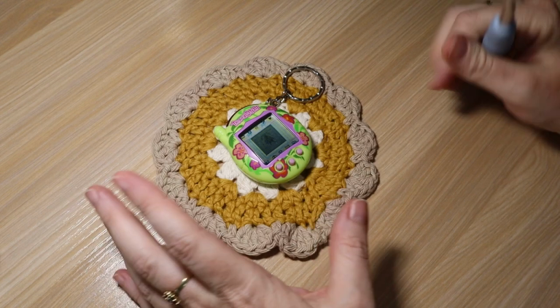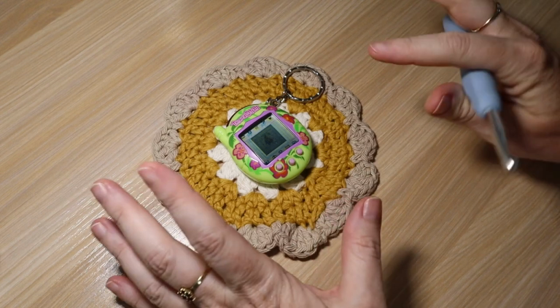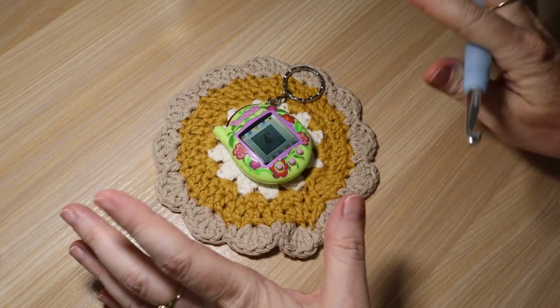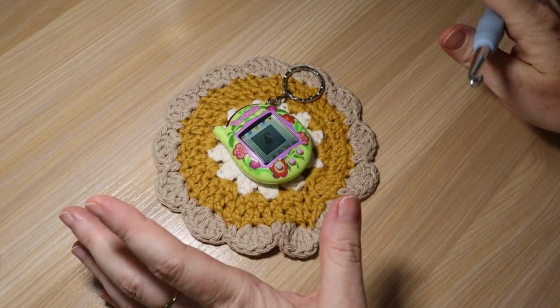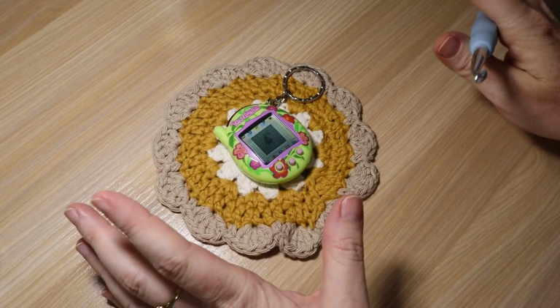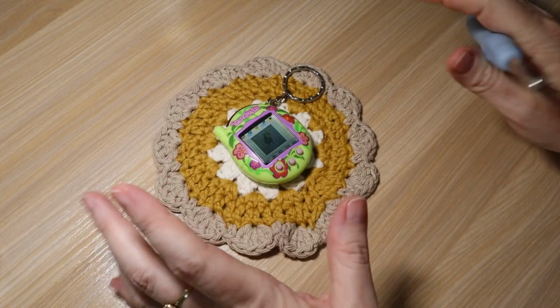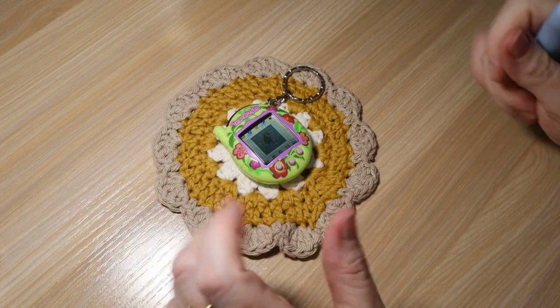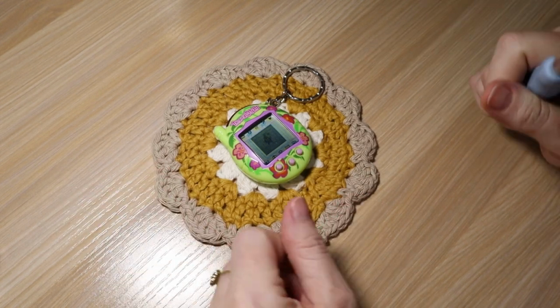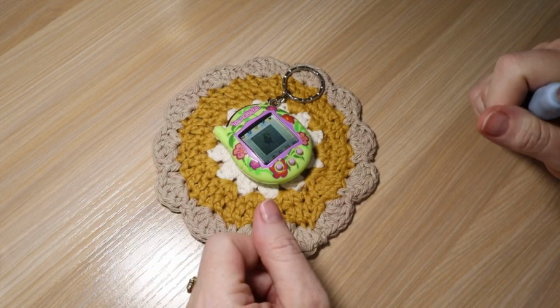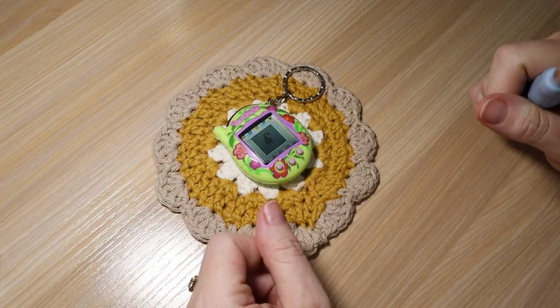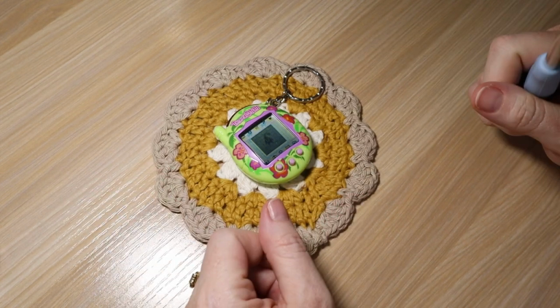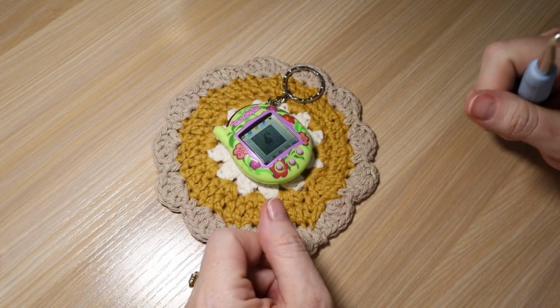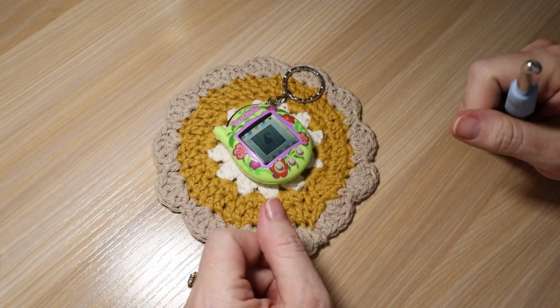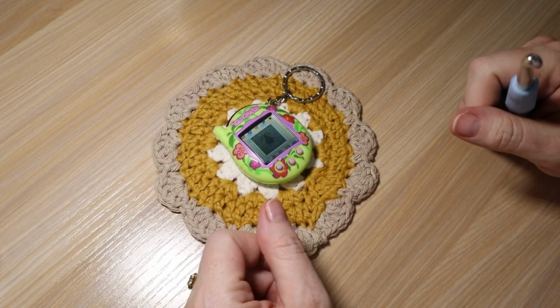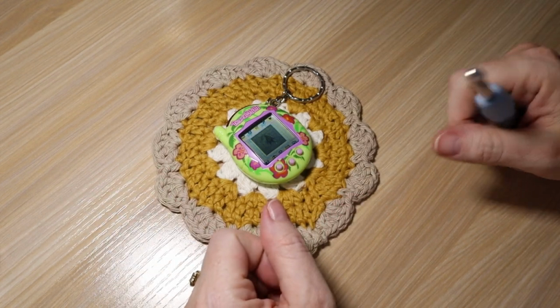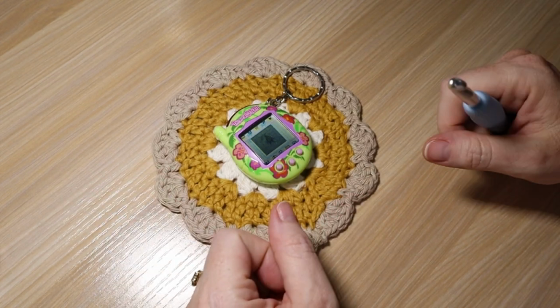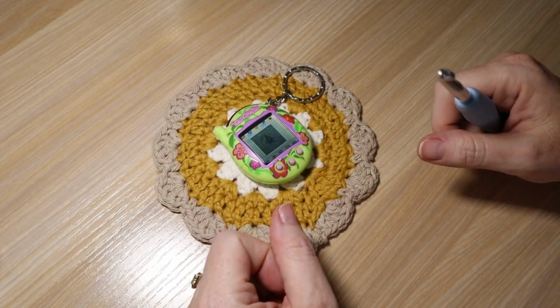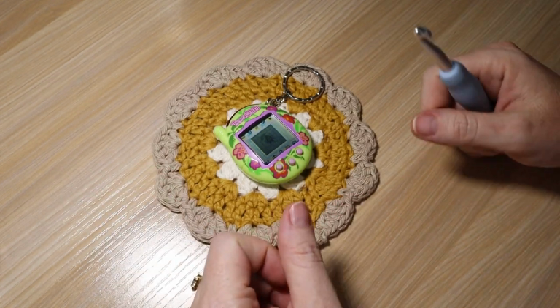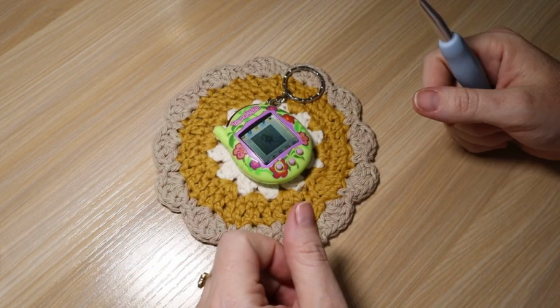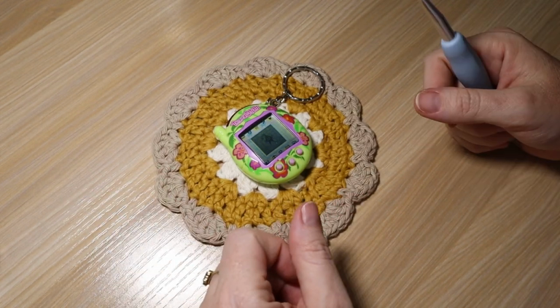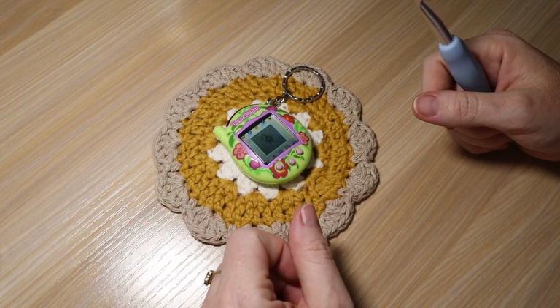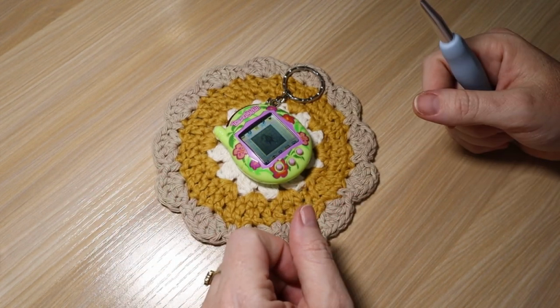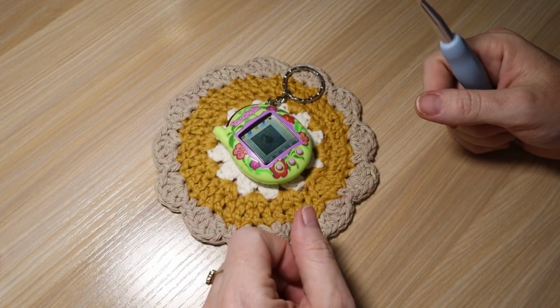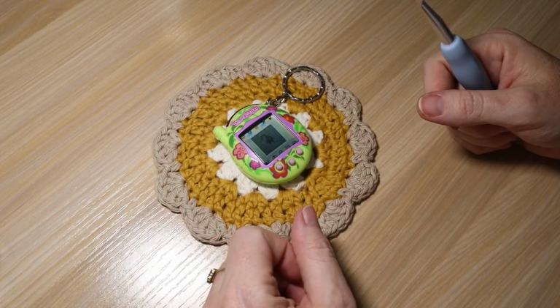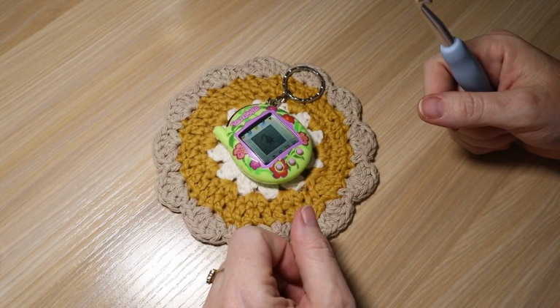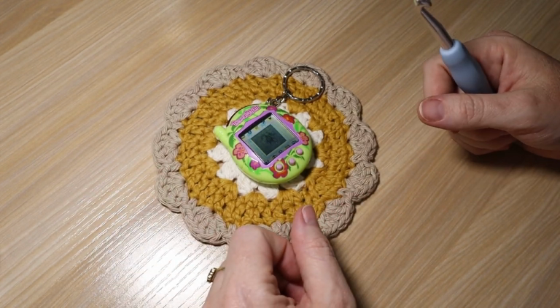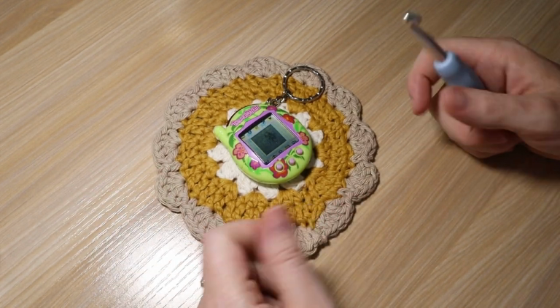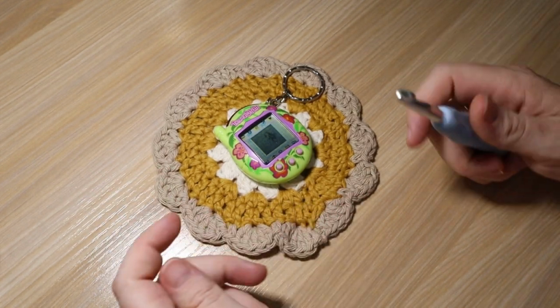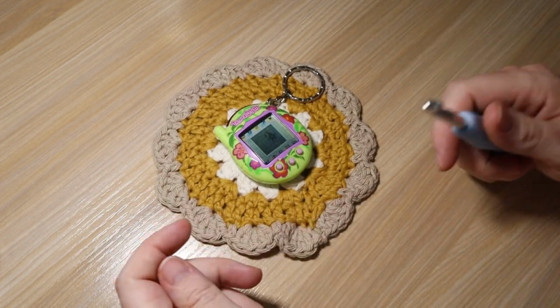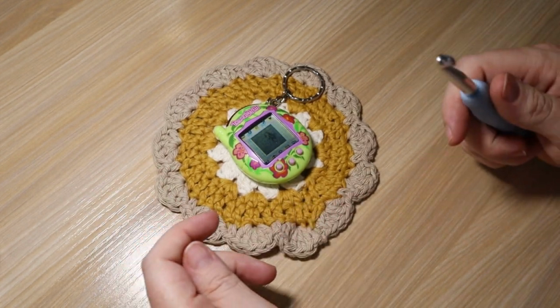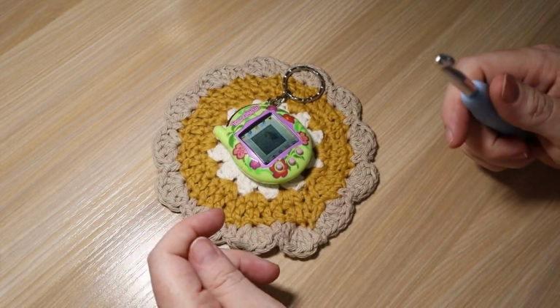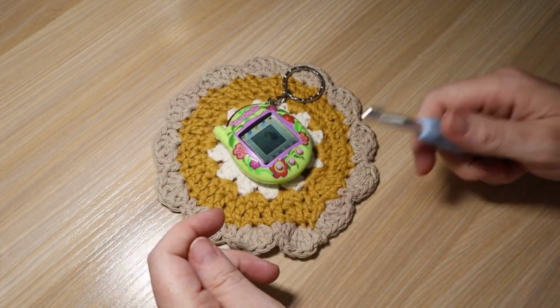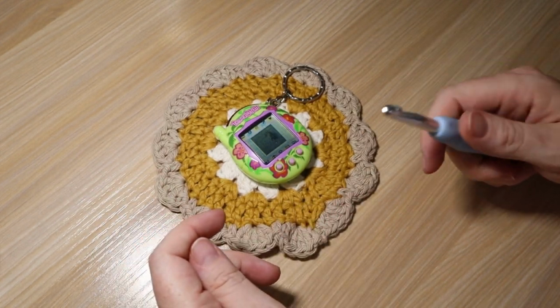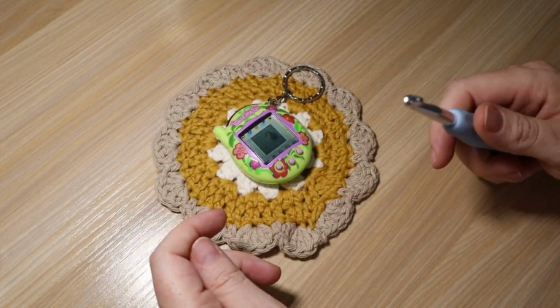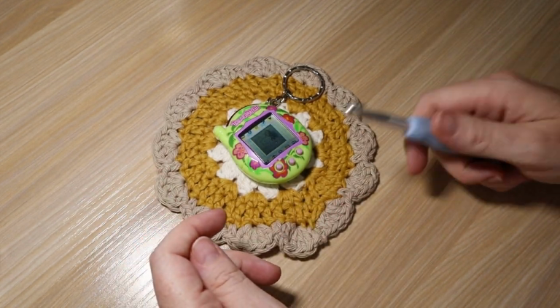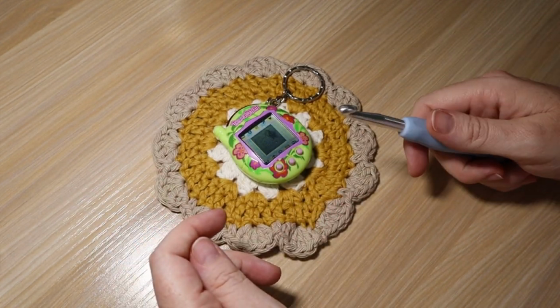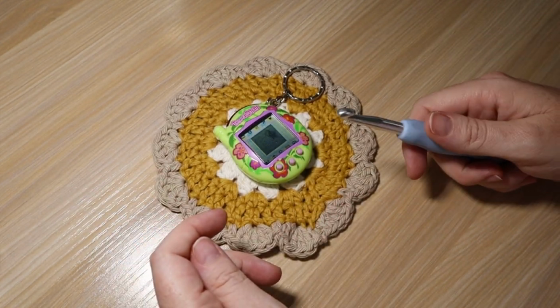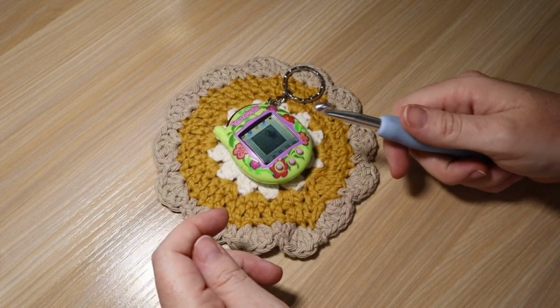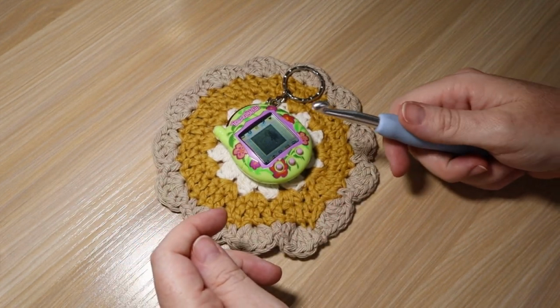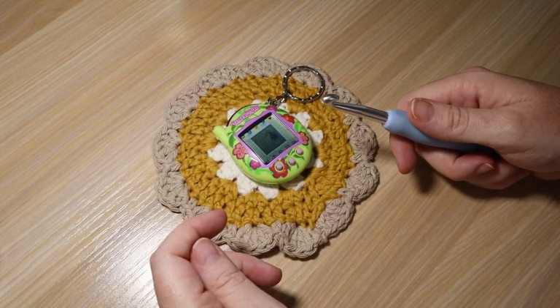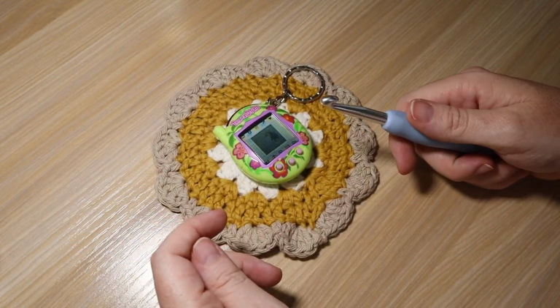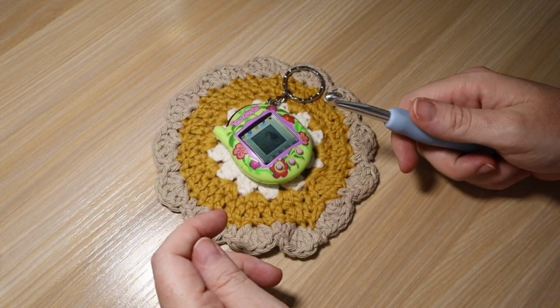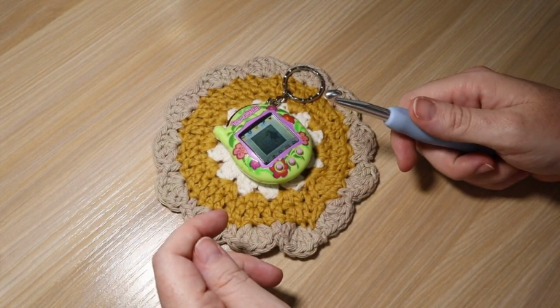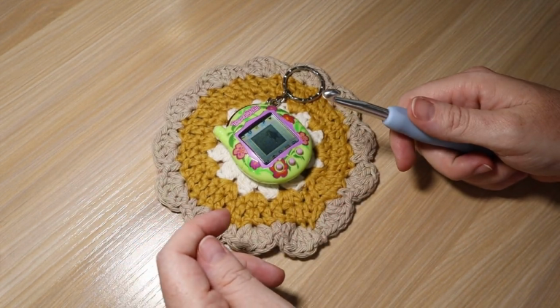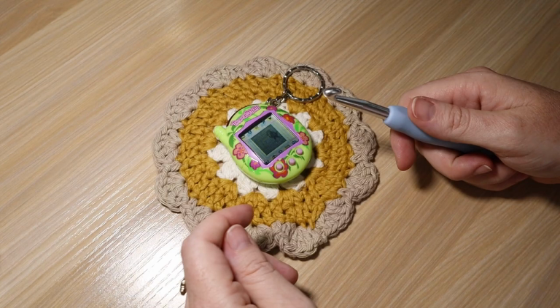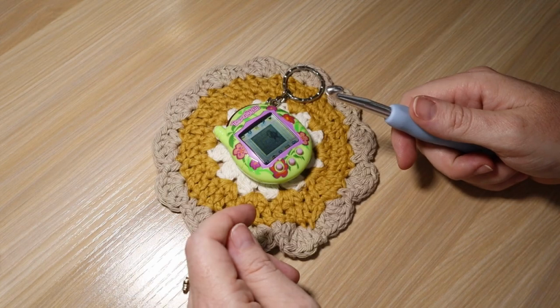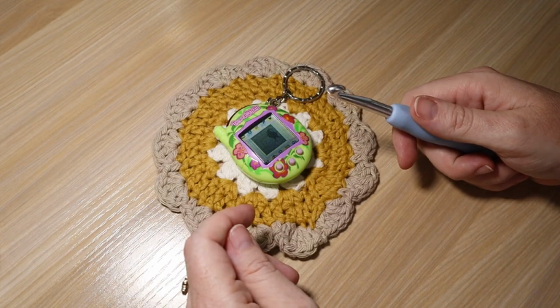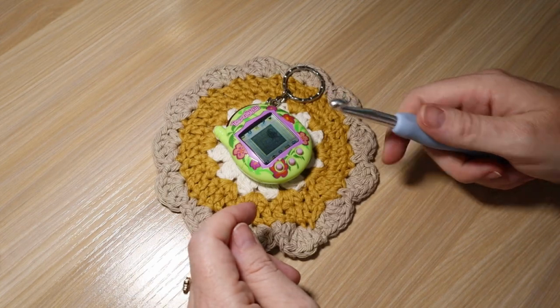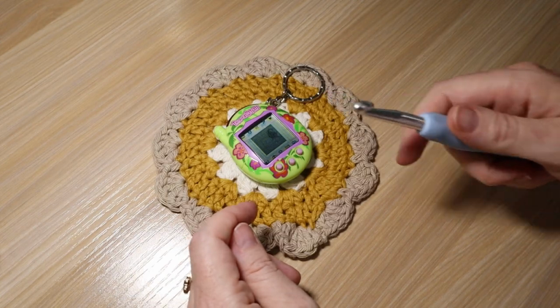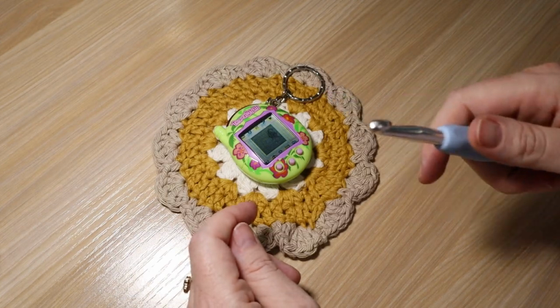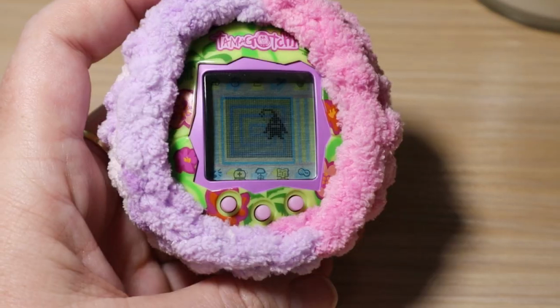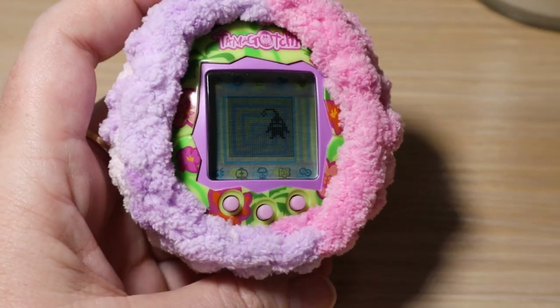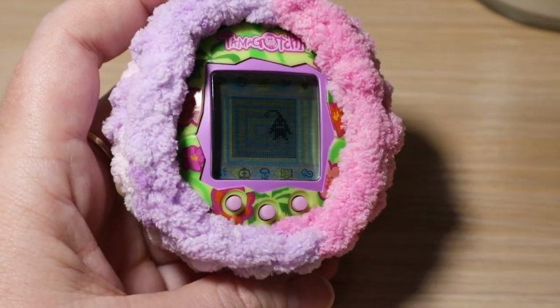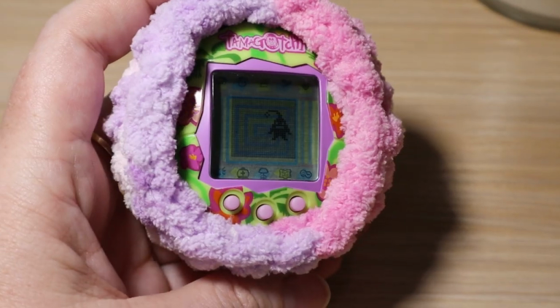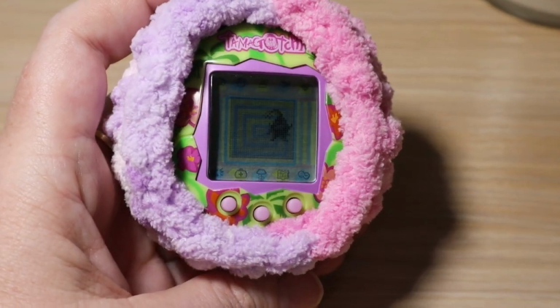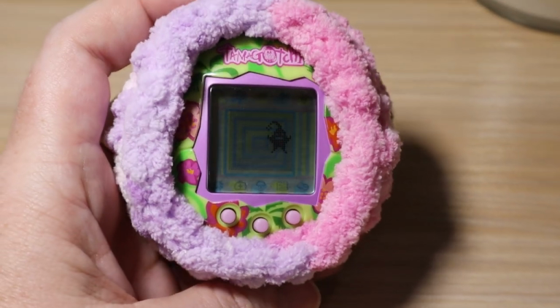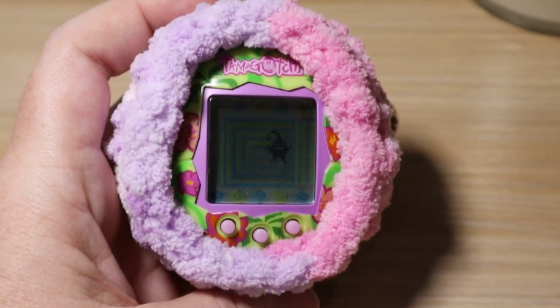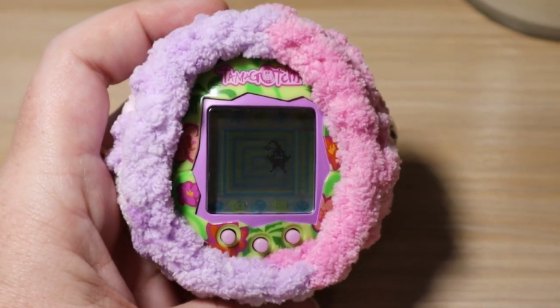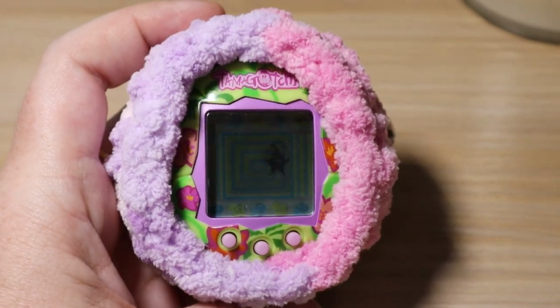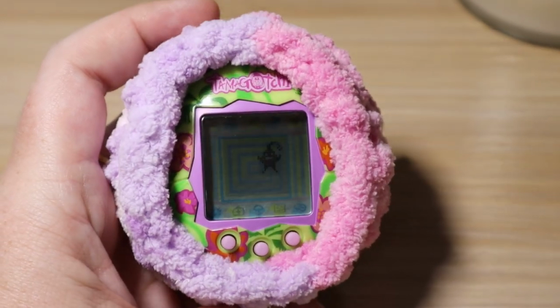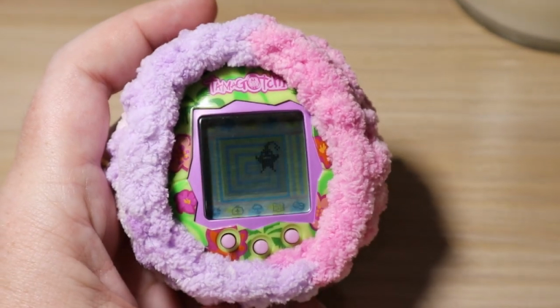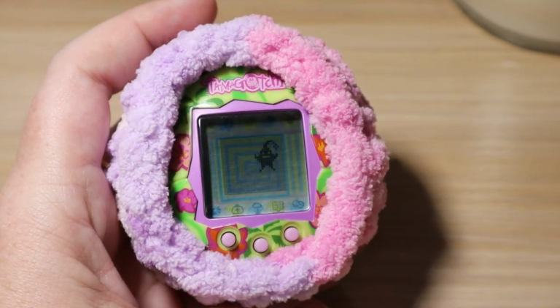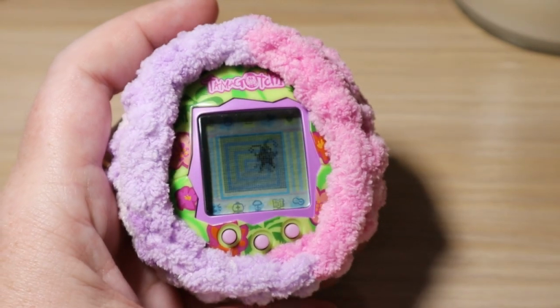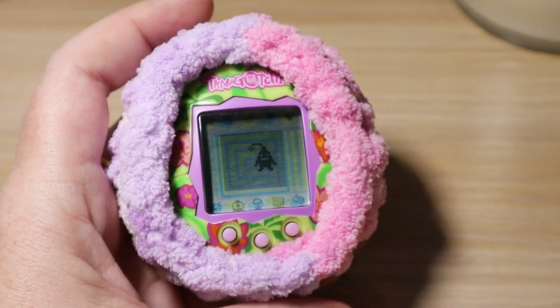Hey everyone, it's Leanne. Welcome to another video on my YouTube channel. Today I'm going to show you how I make a crocheted Tamagotchi case.